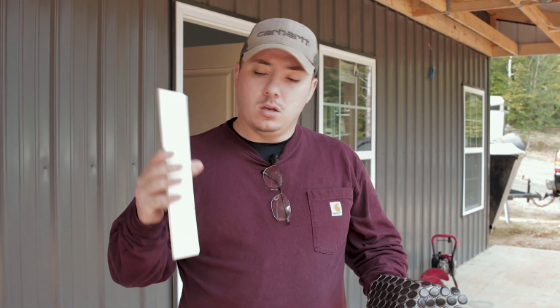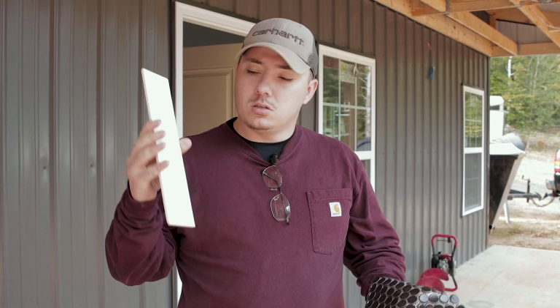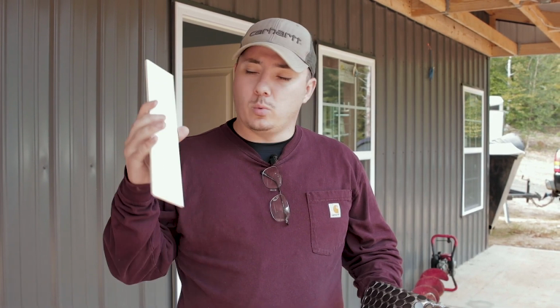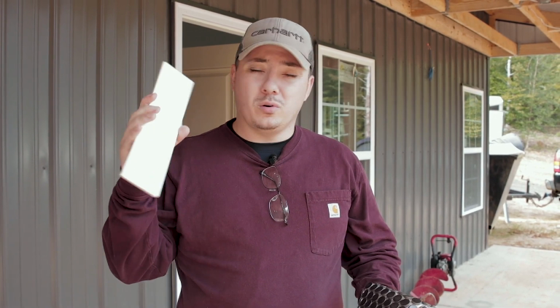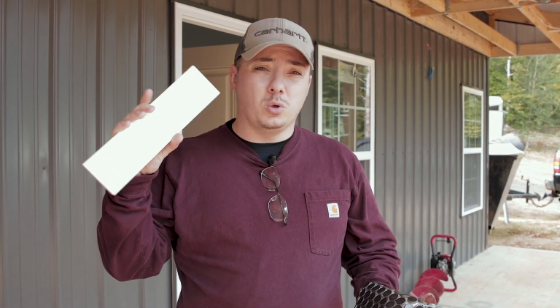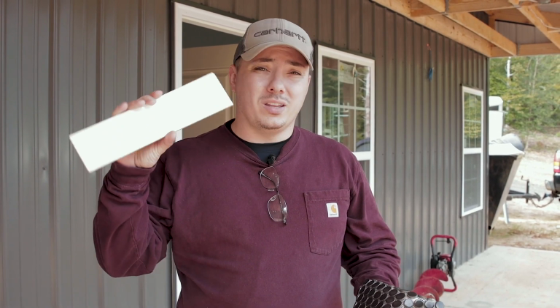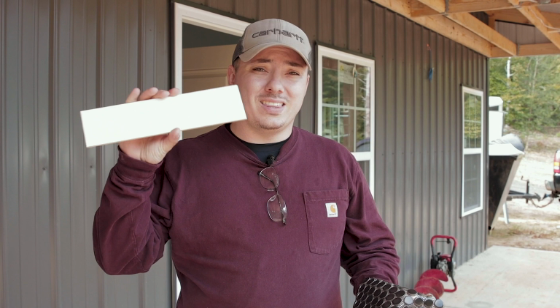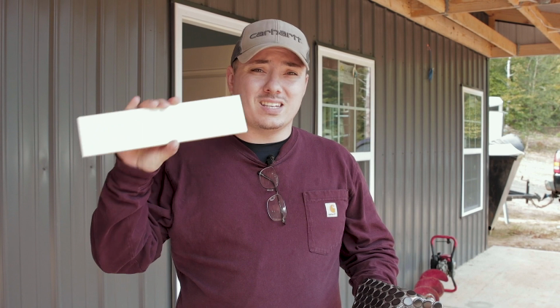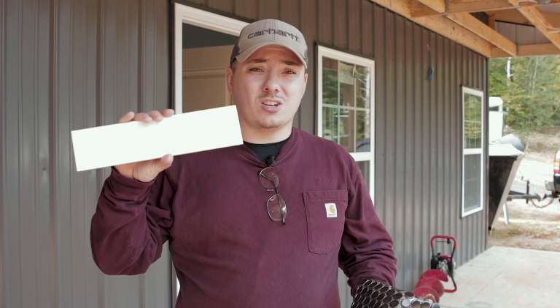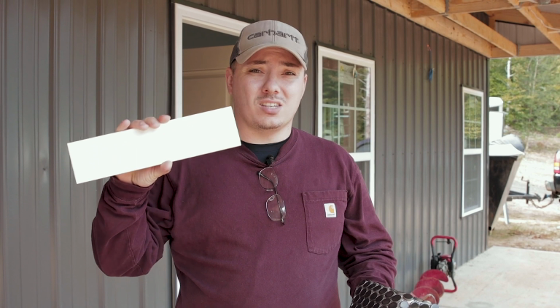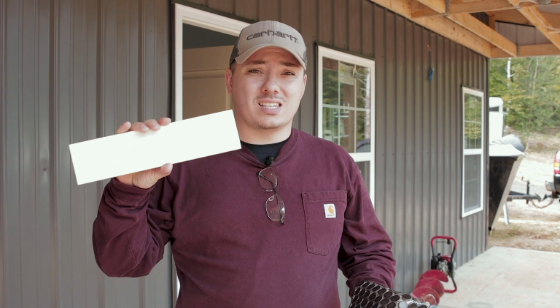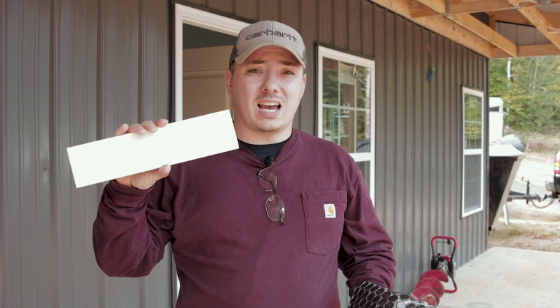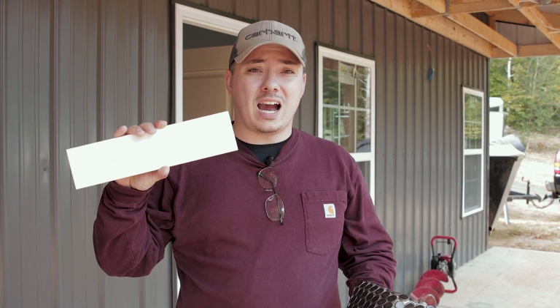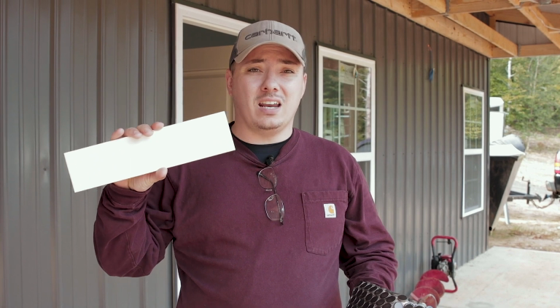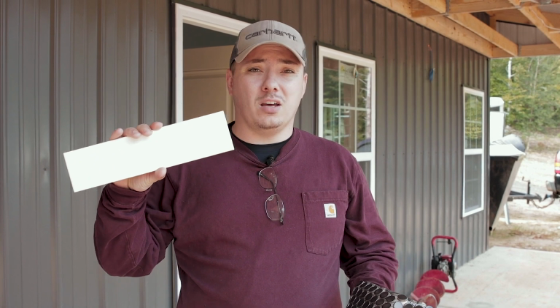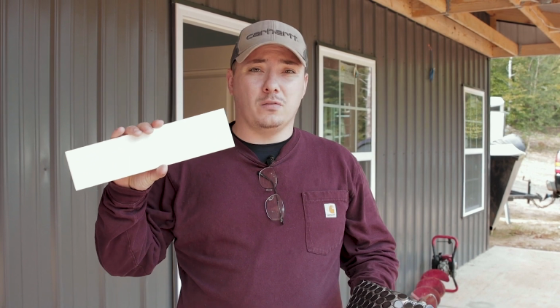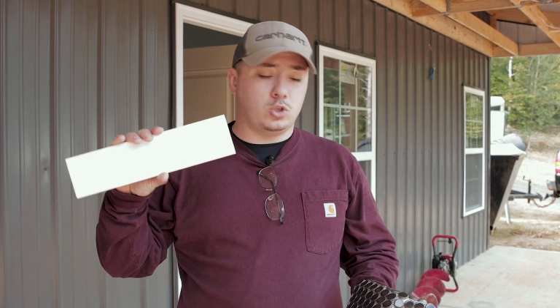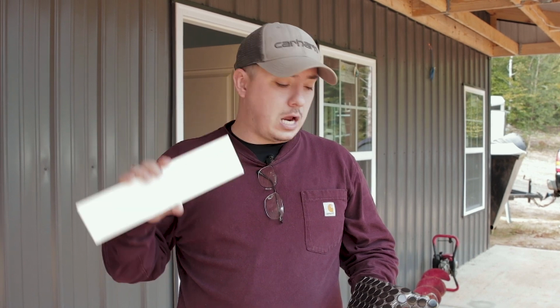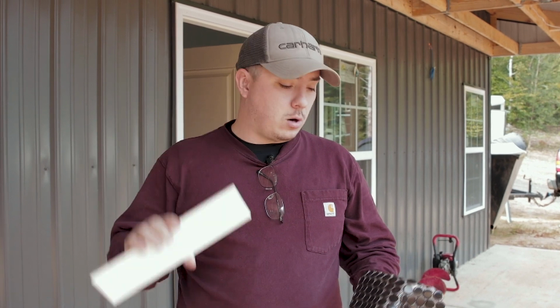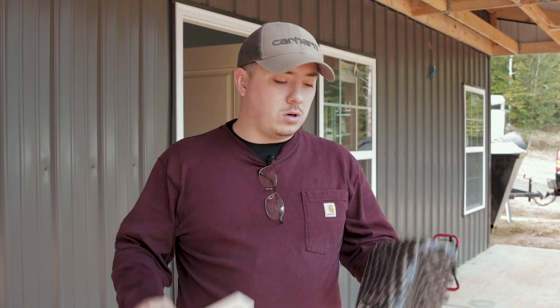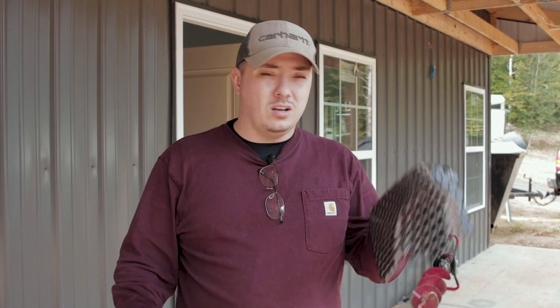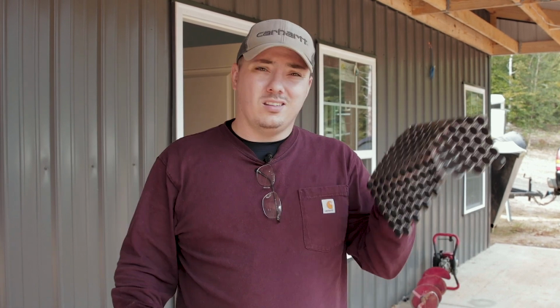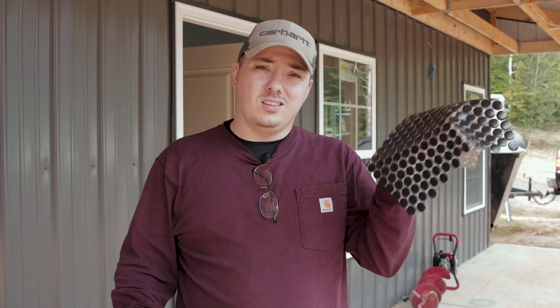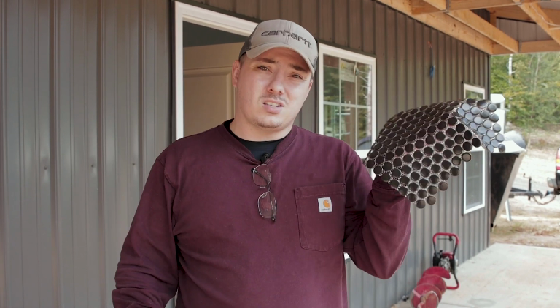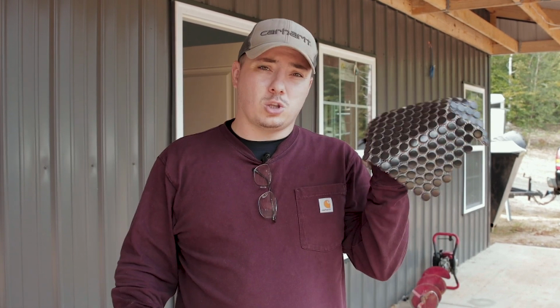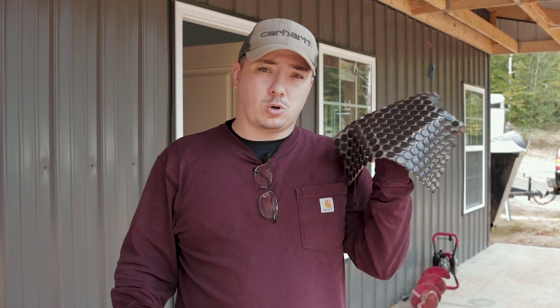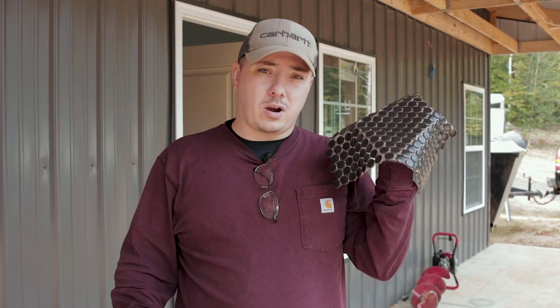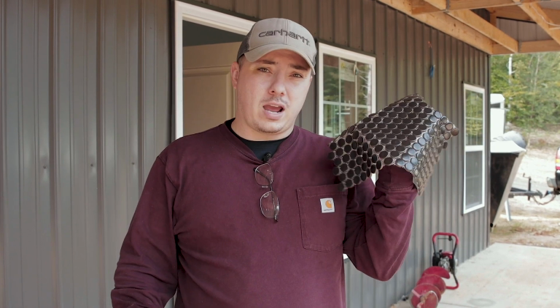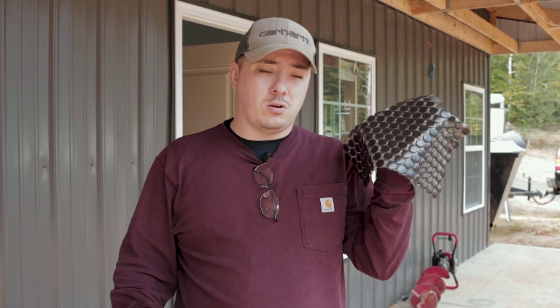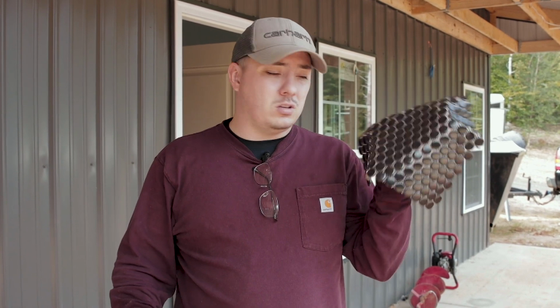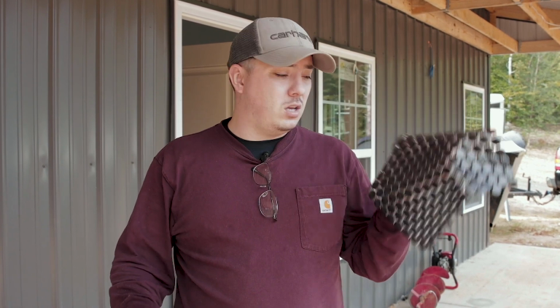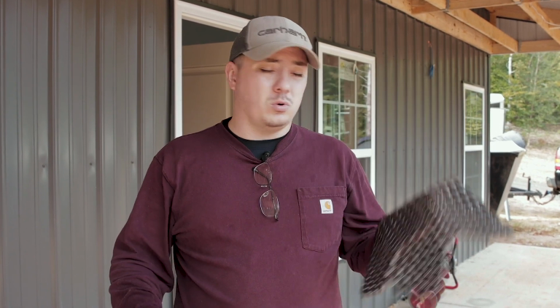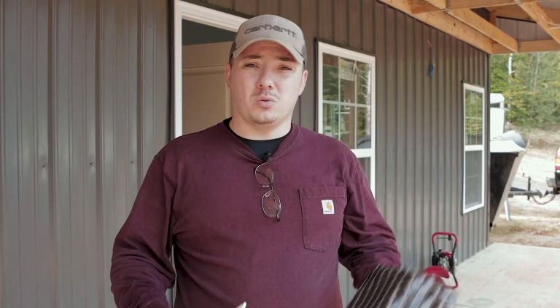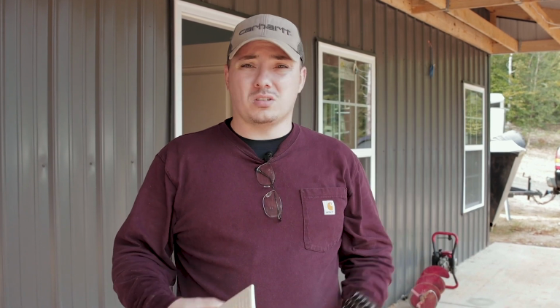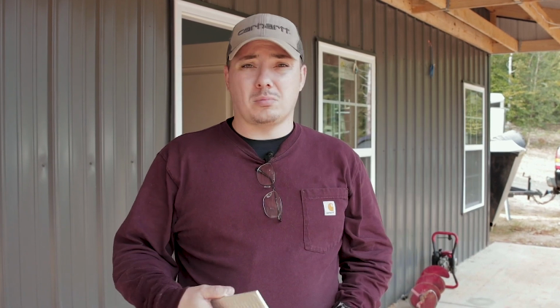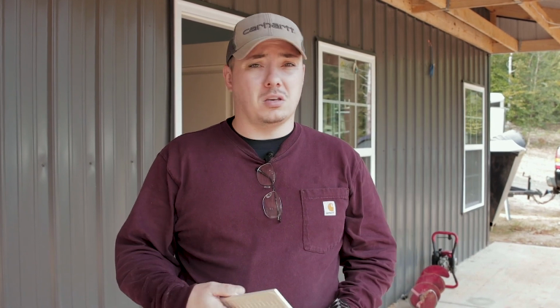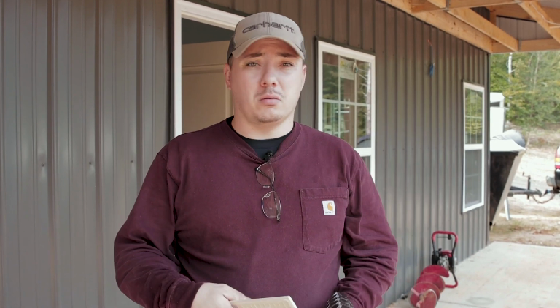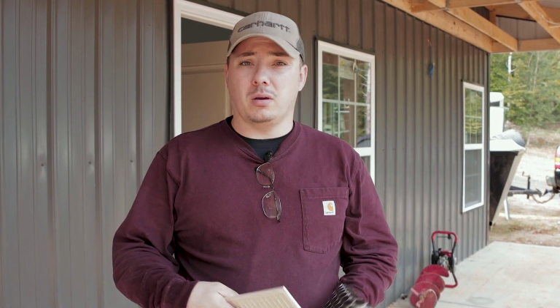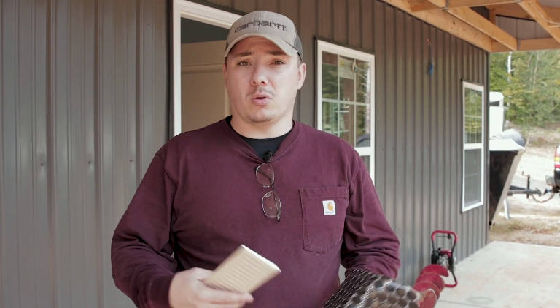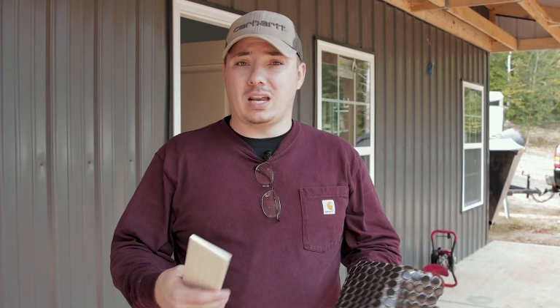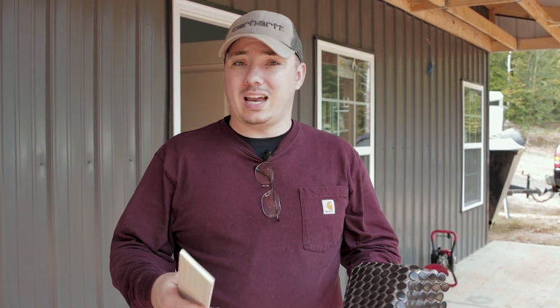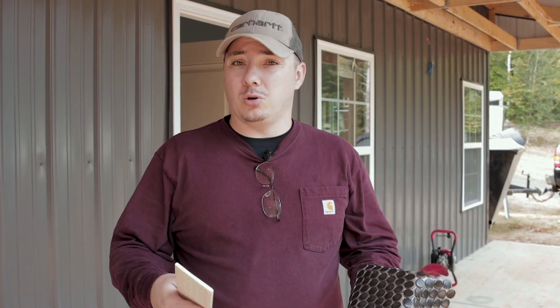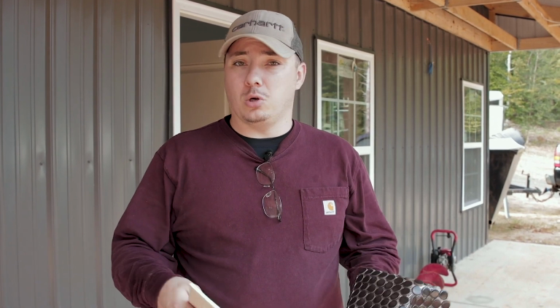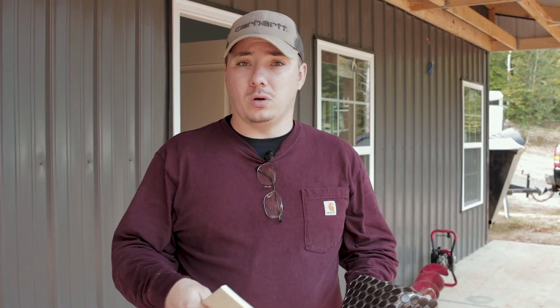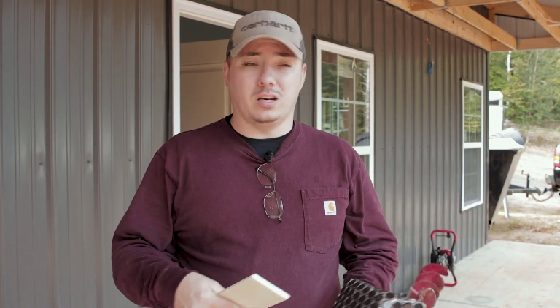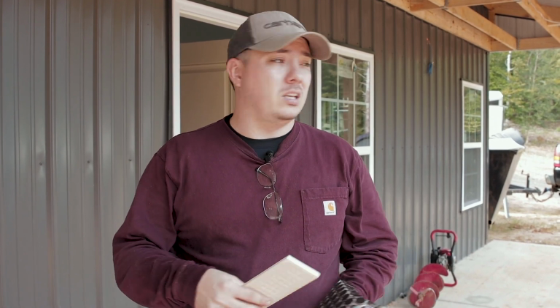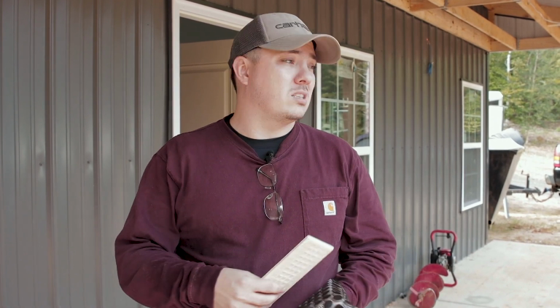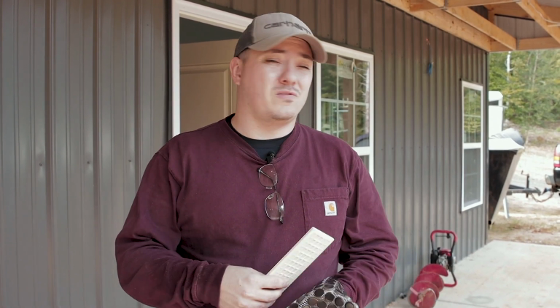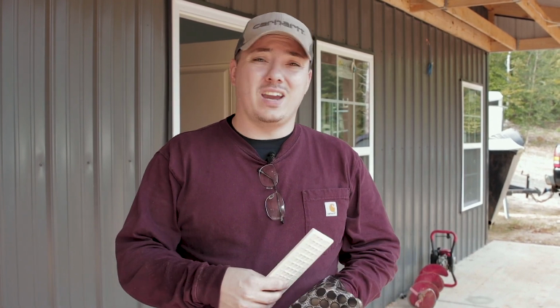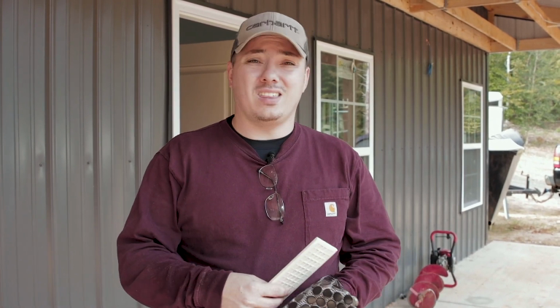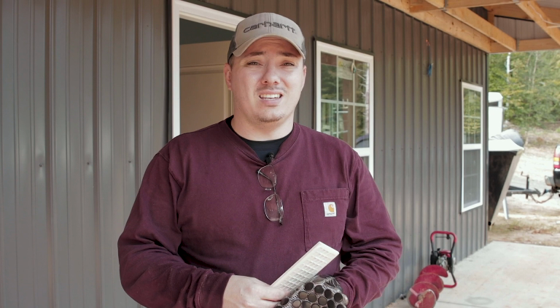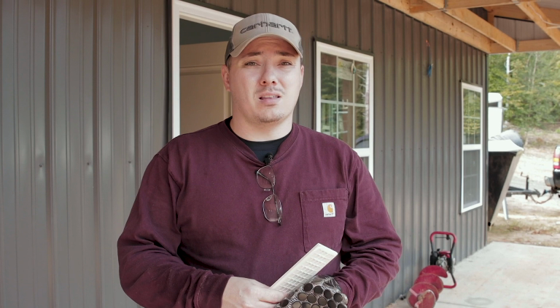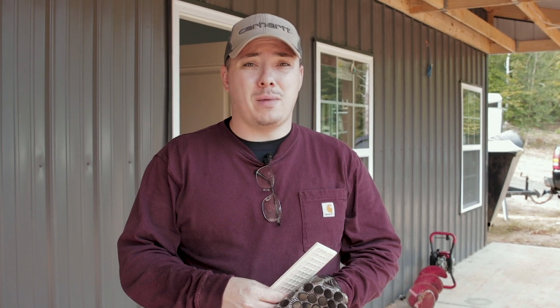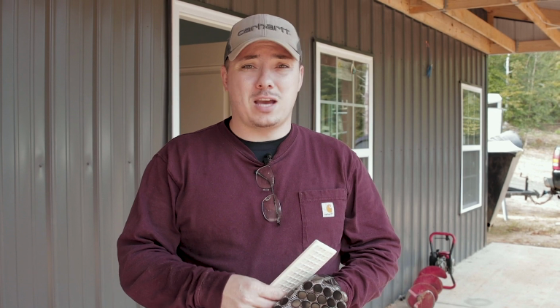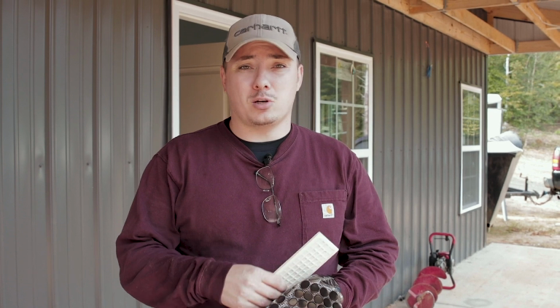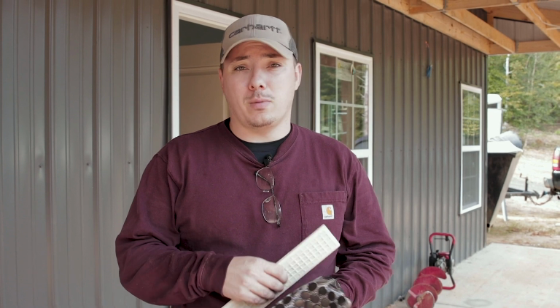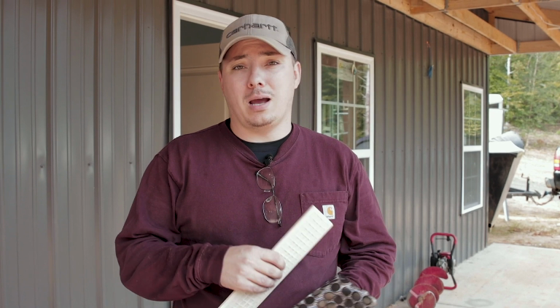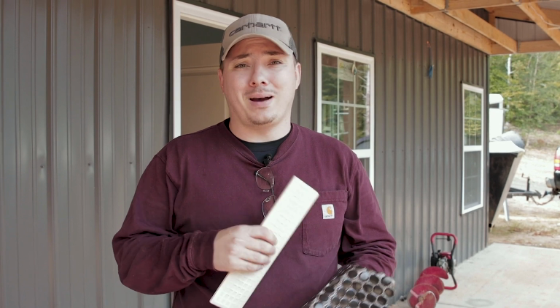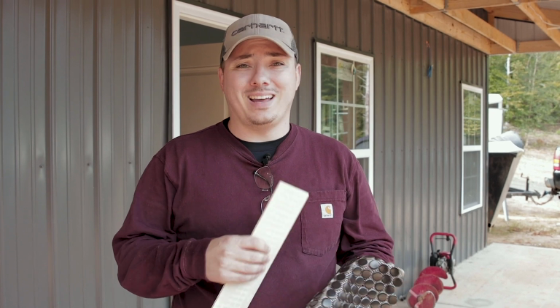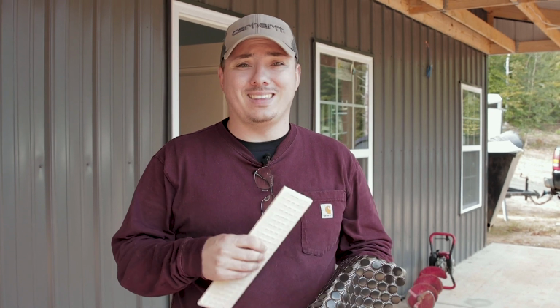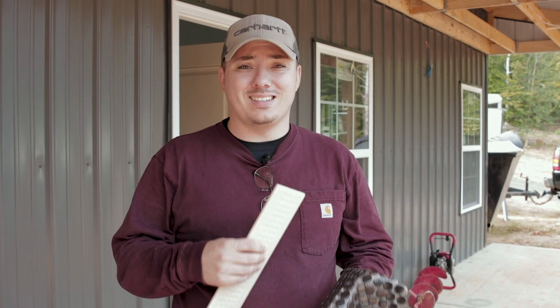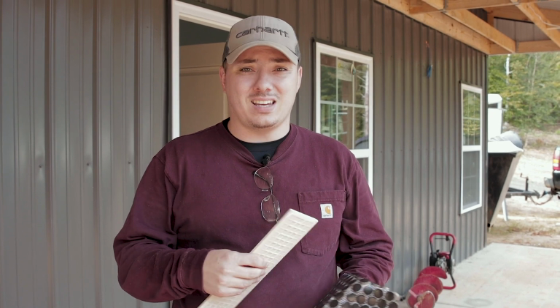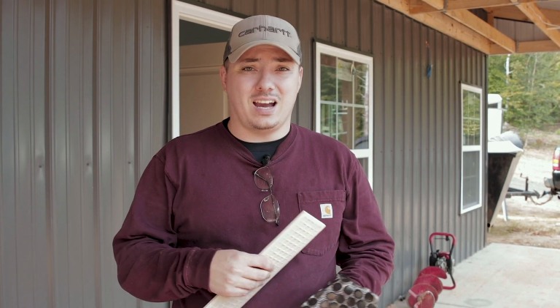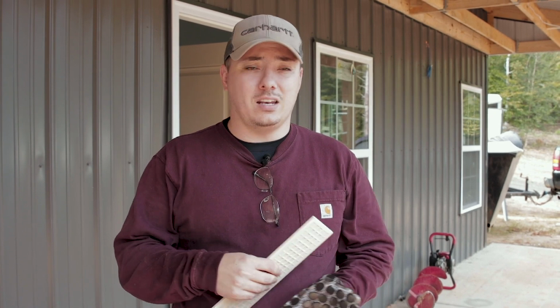We are doing this tile on the side of the shower, this one on the ground, and we're doing something in the middle that I don't know what it is. Faith is the mastermind behind the design.